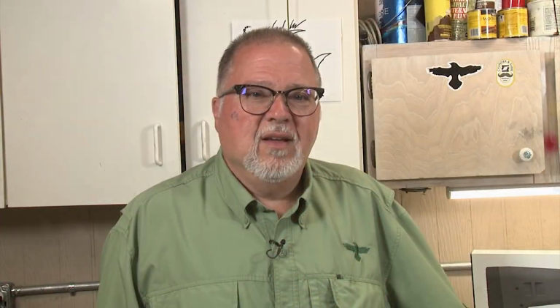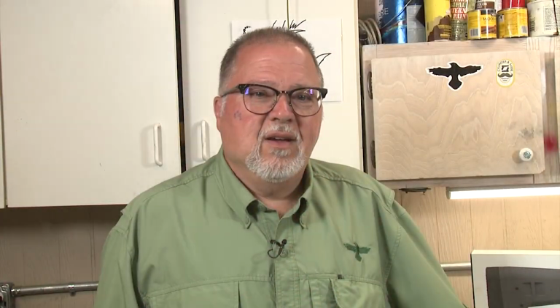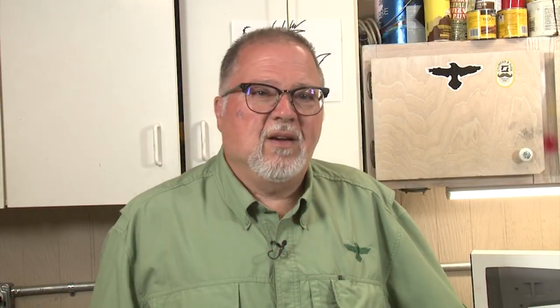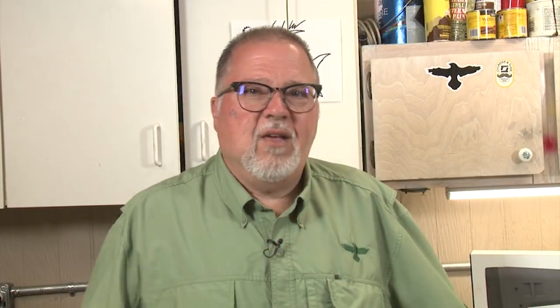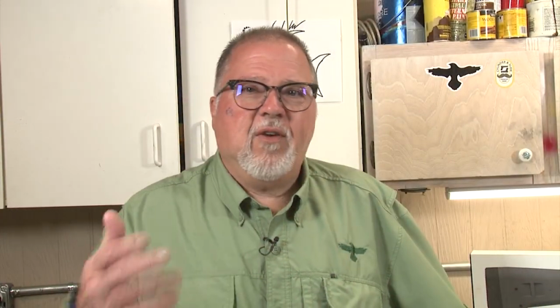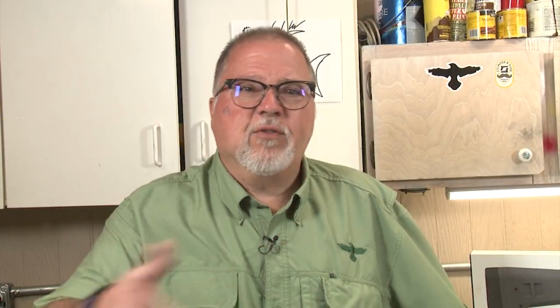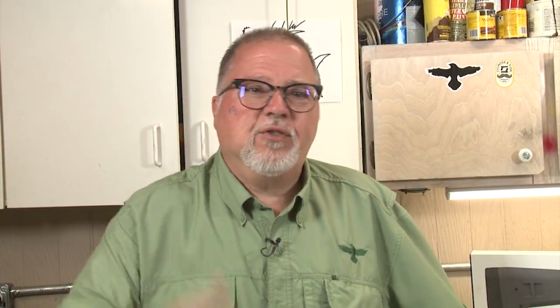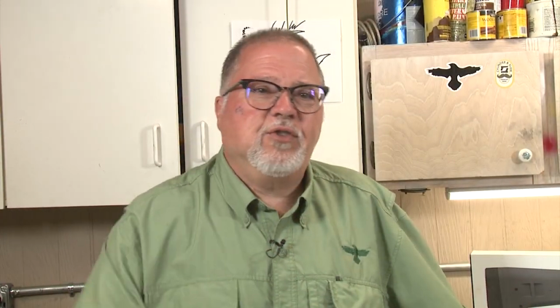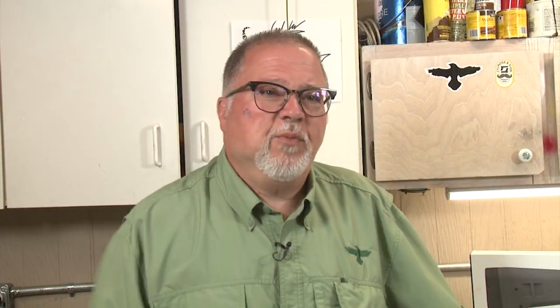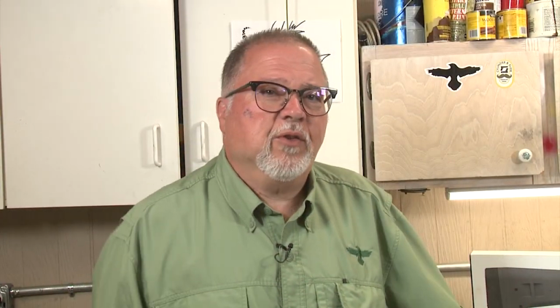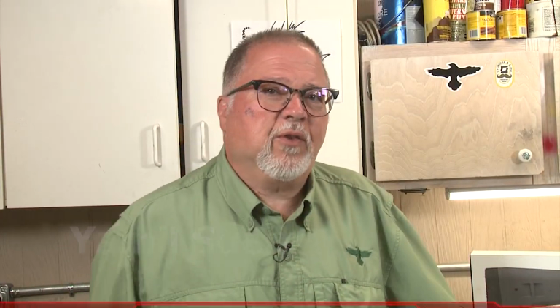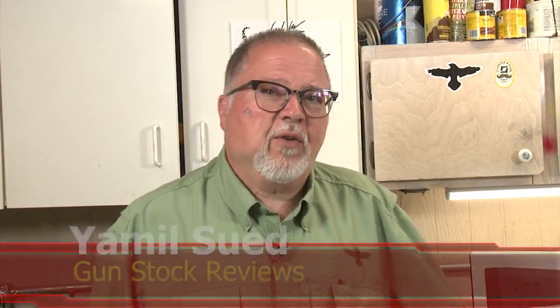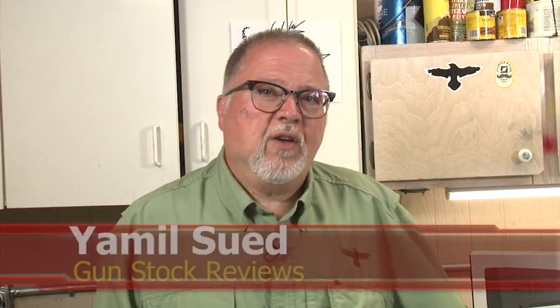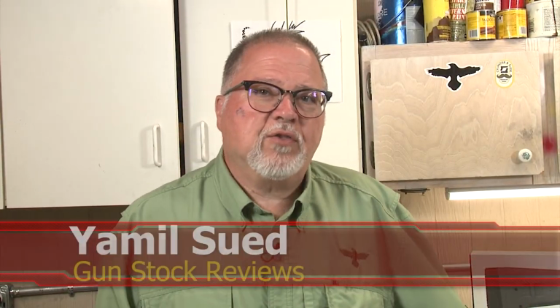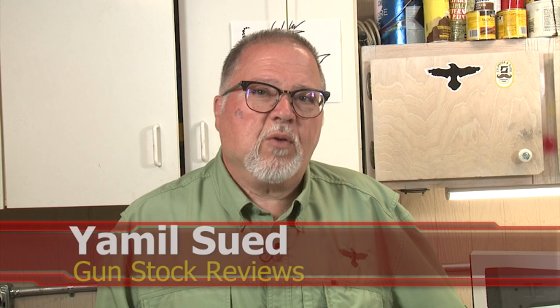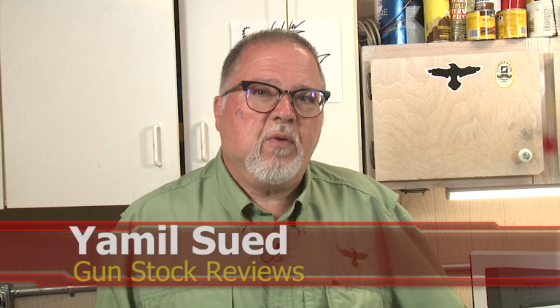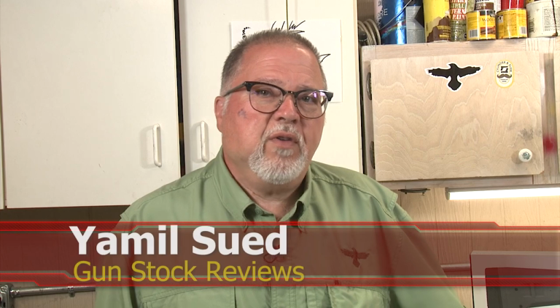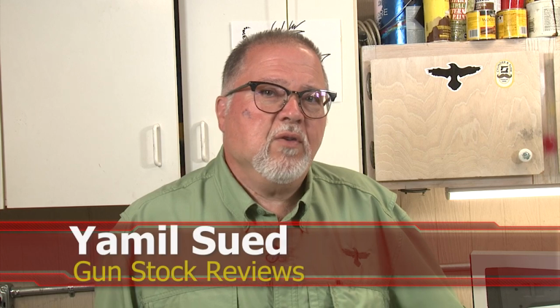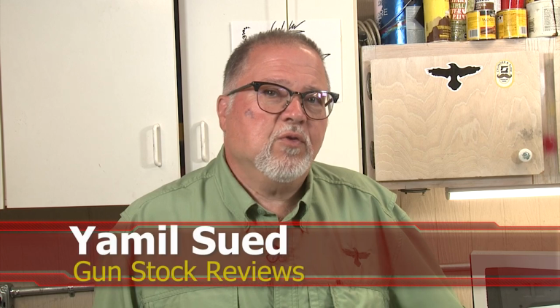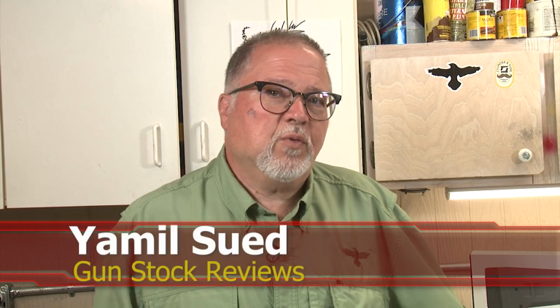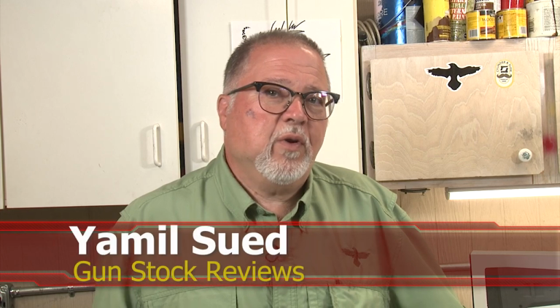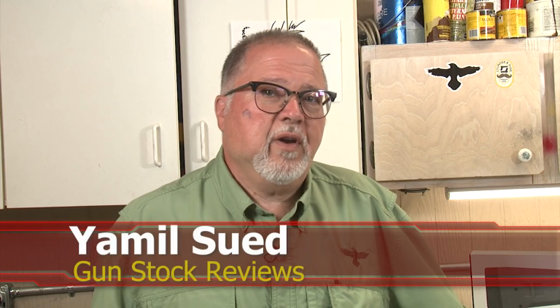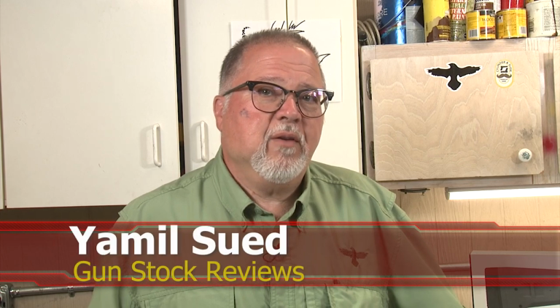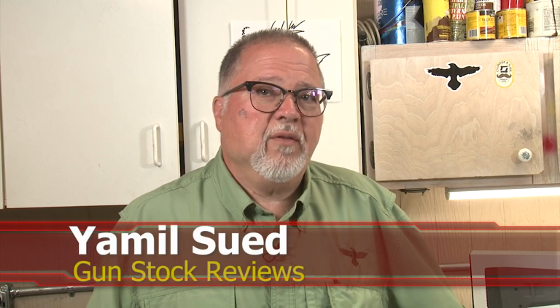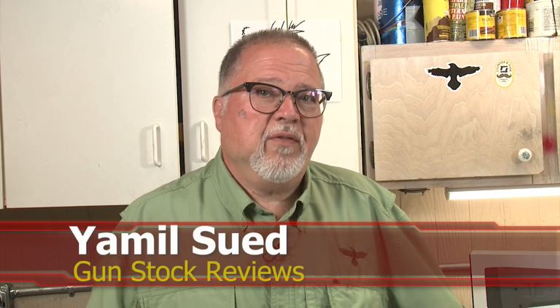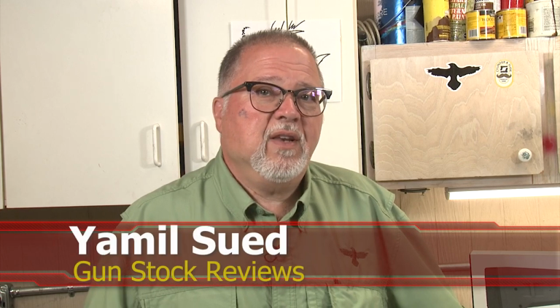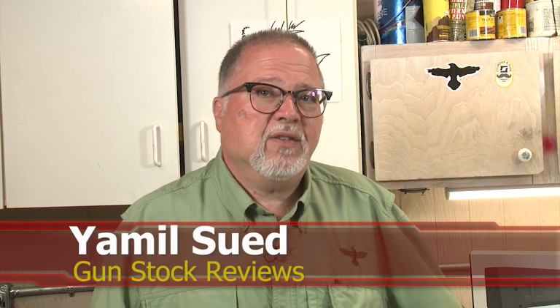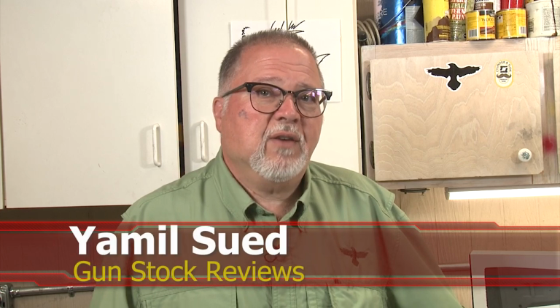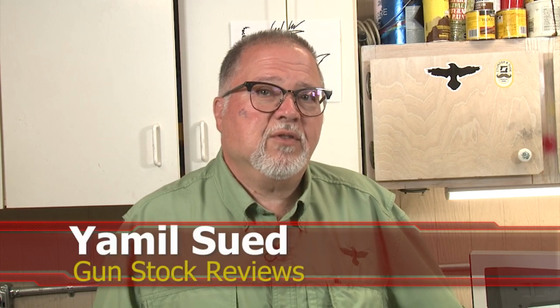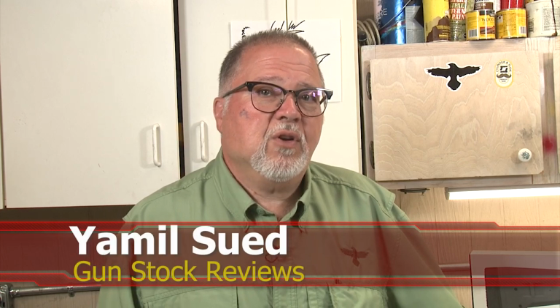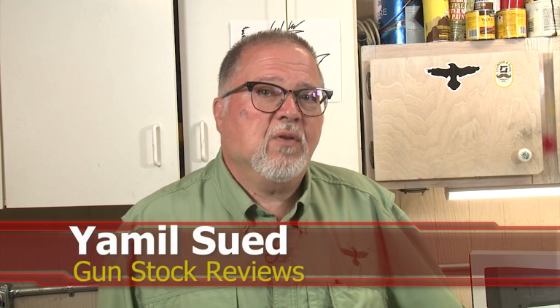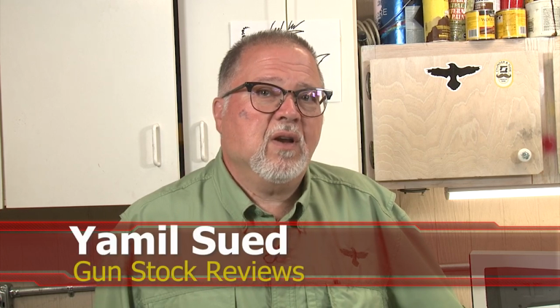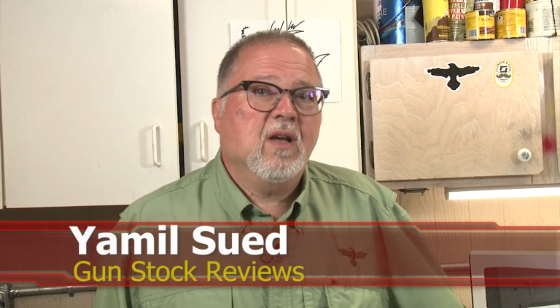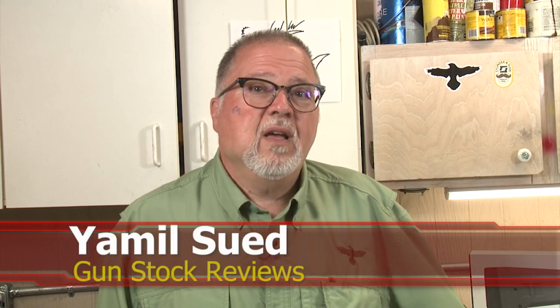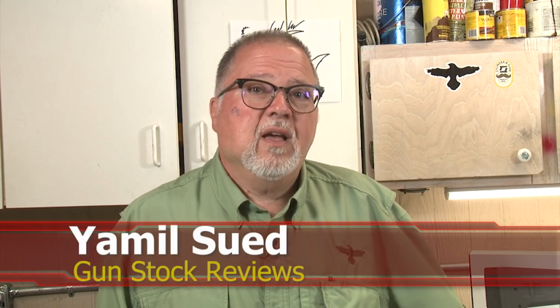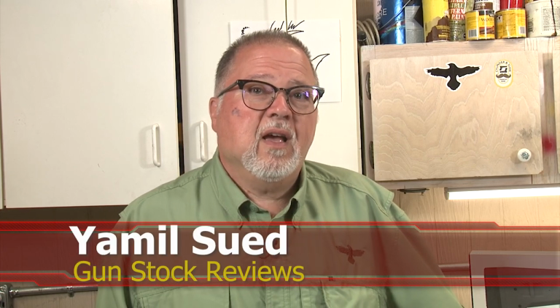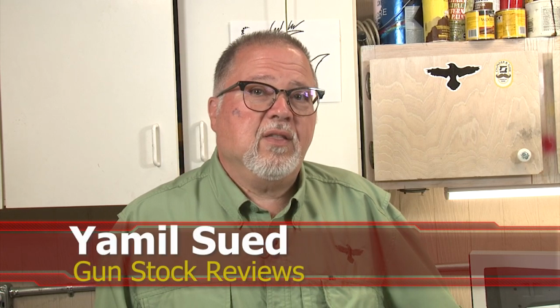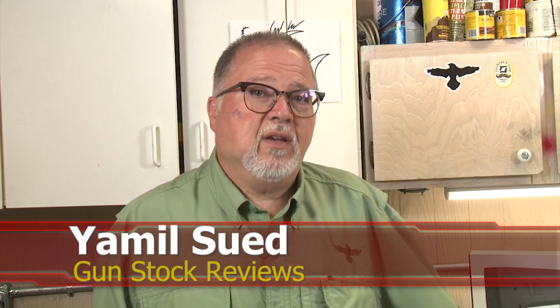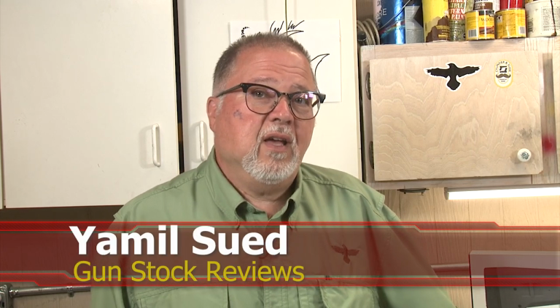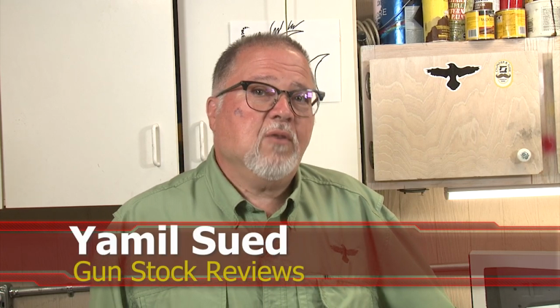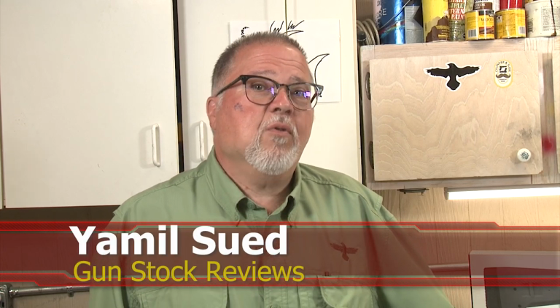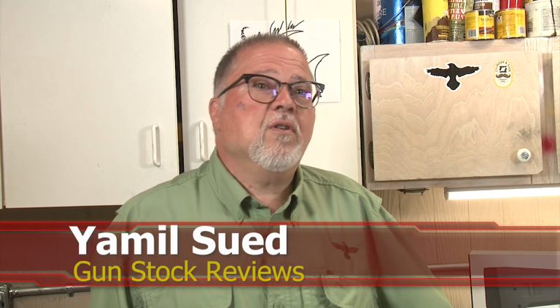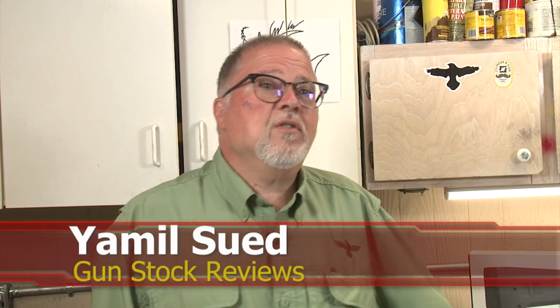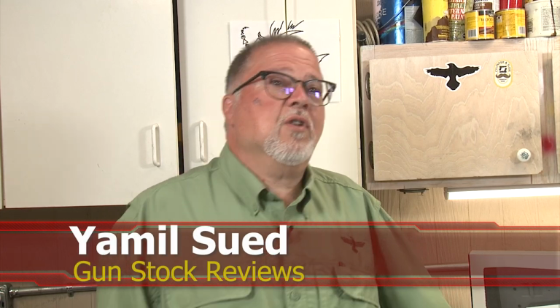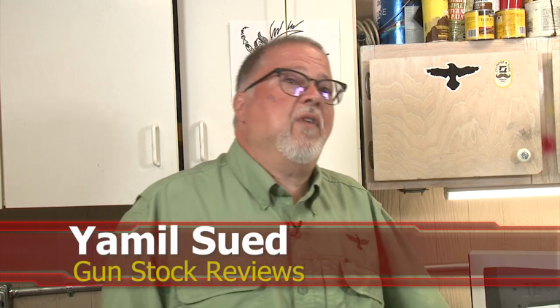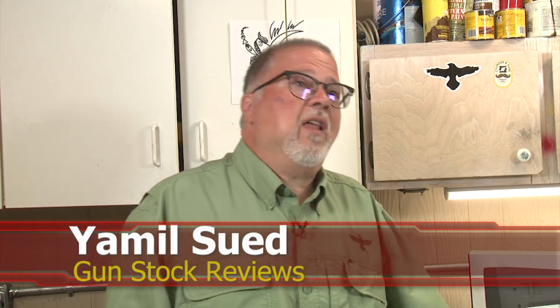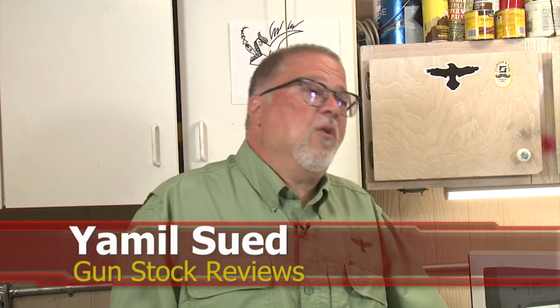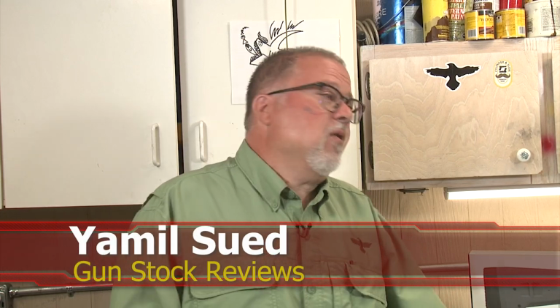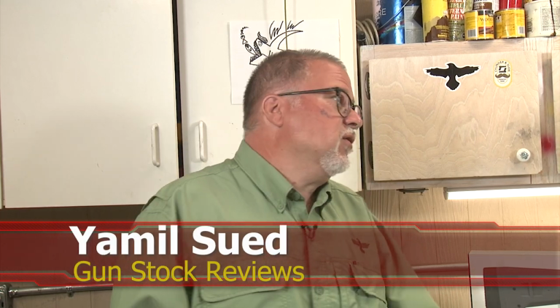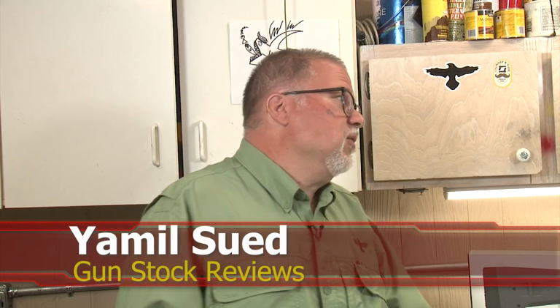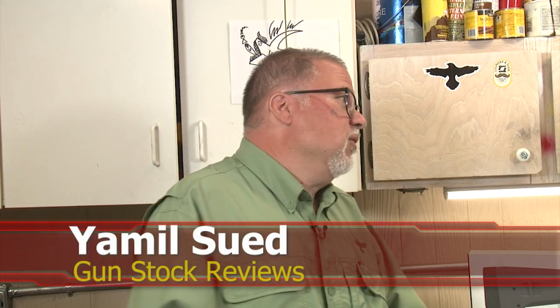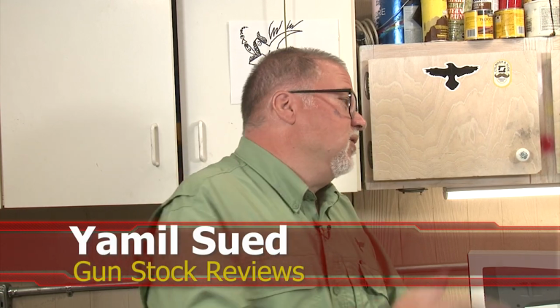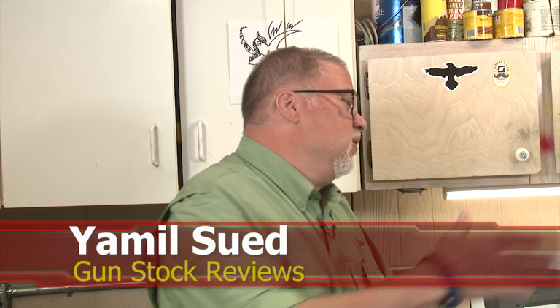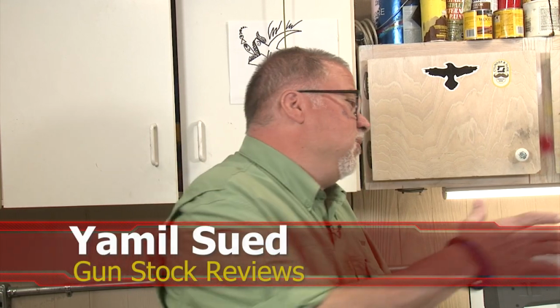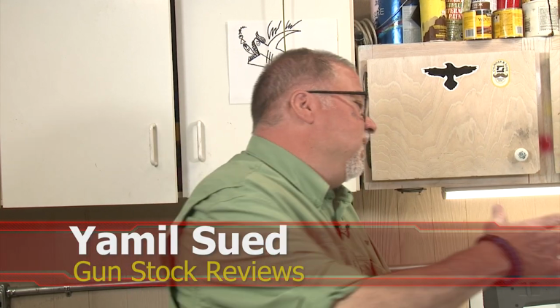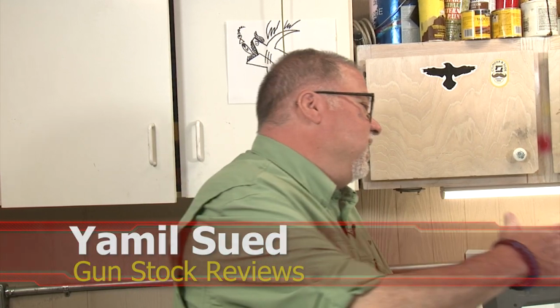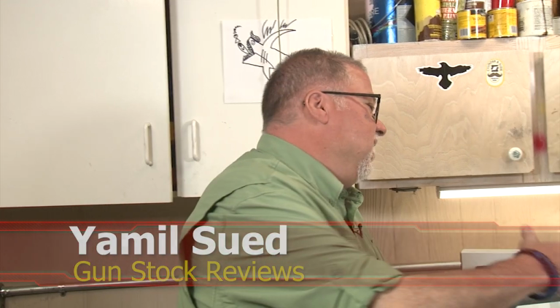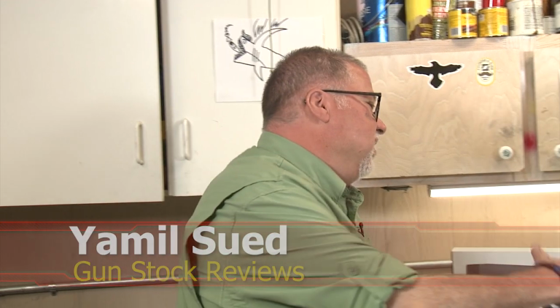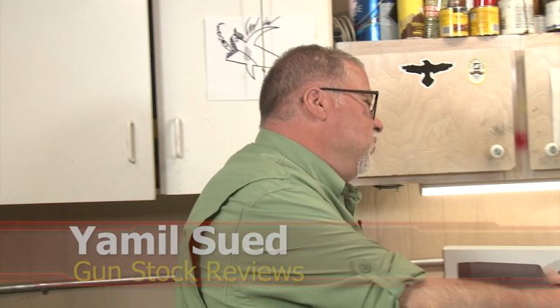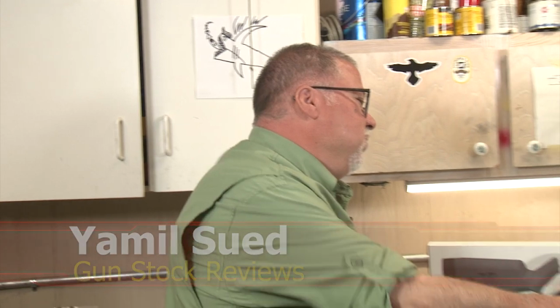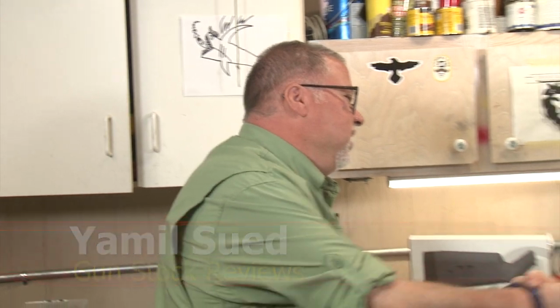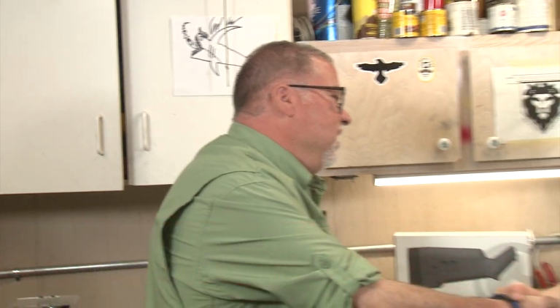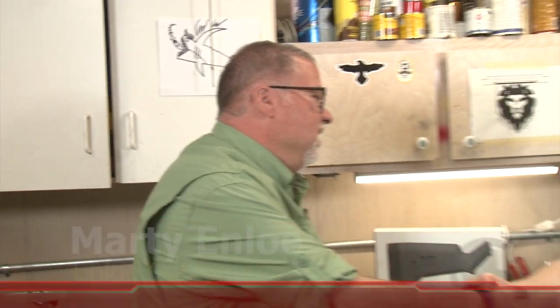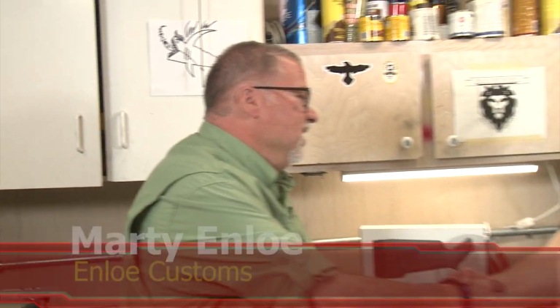Hello folks, this is Jamil for Gunstark Reviews. We're here in Phoenix, Arizona at the headquarters of Enloe Custom Guns with Marty. How you doing buddy? Good.